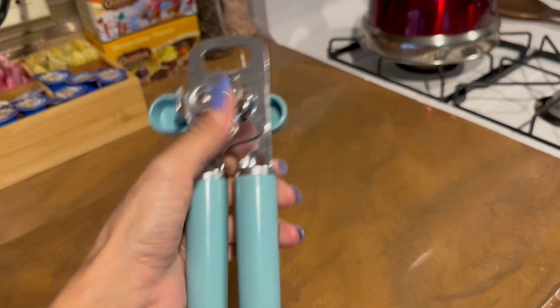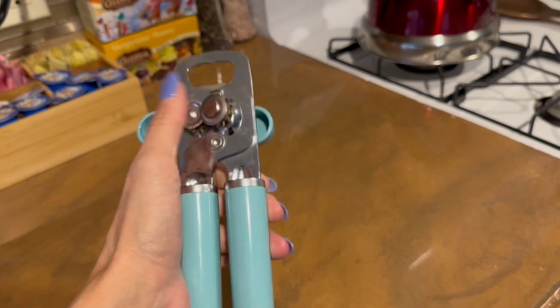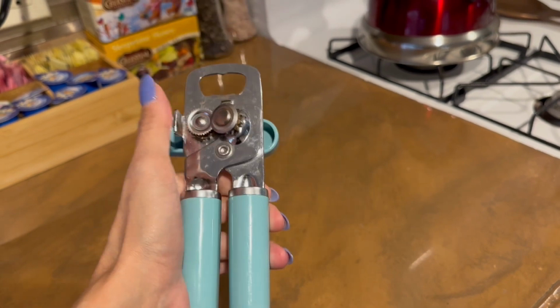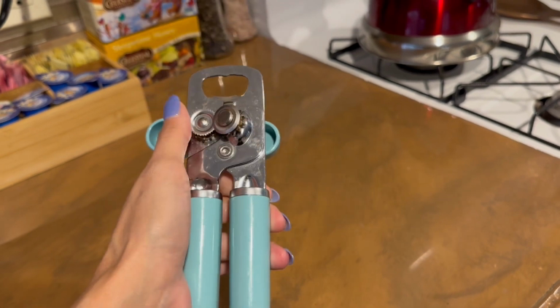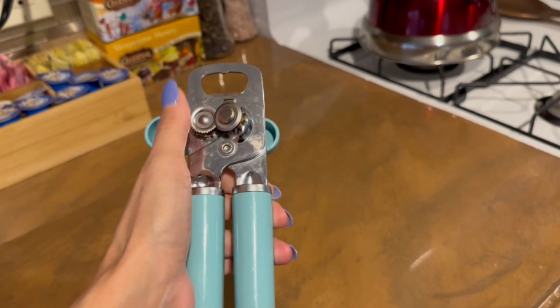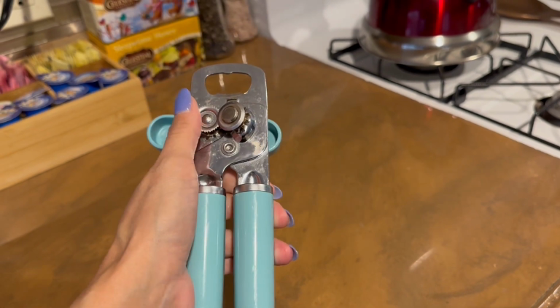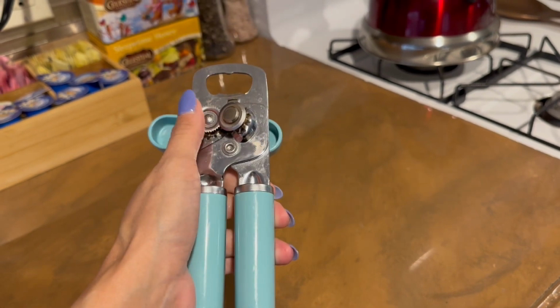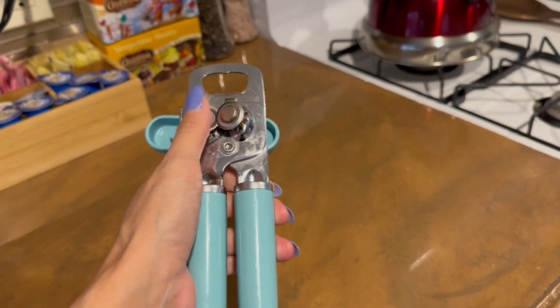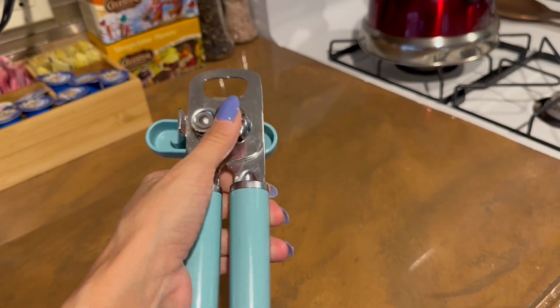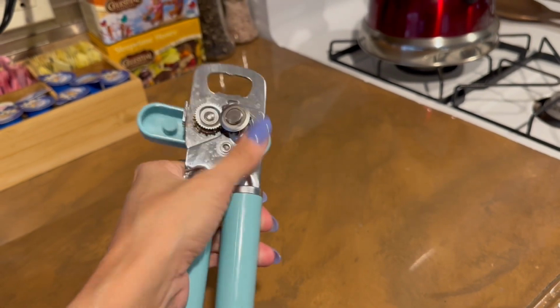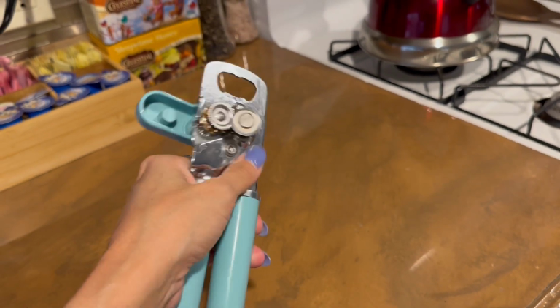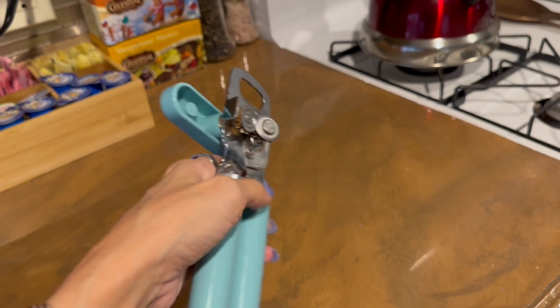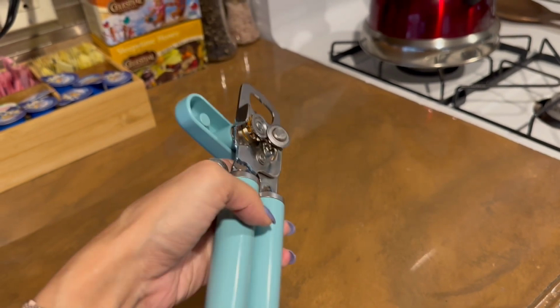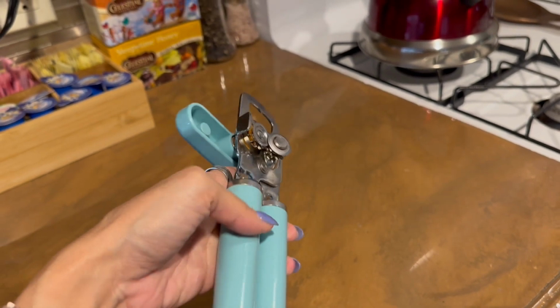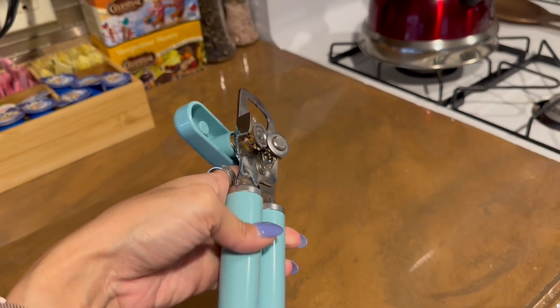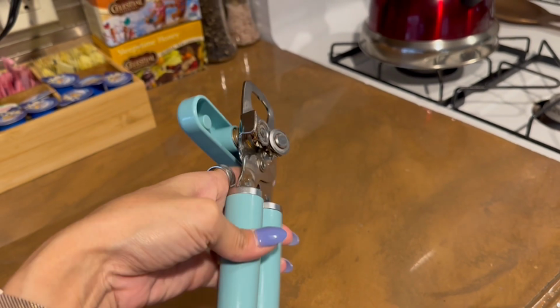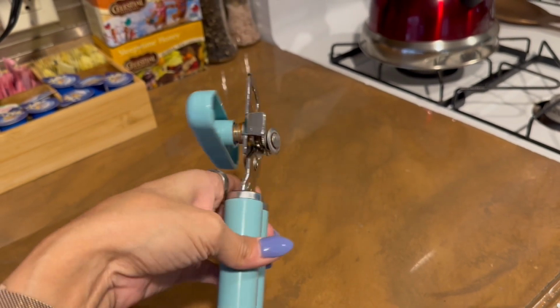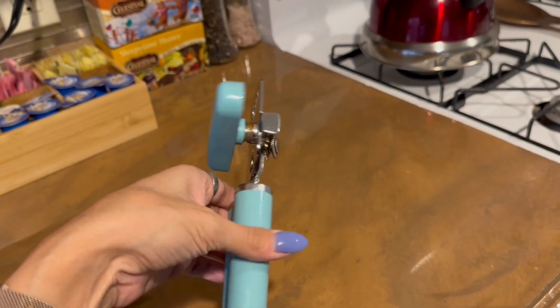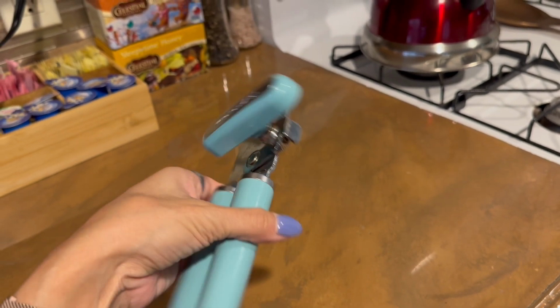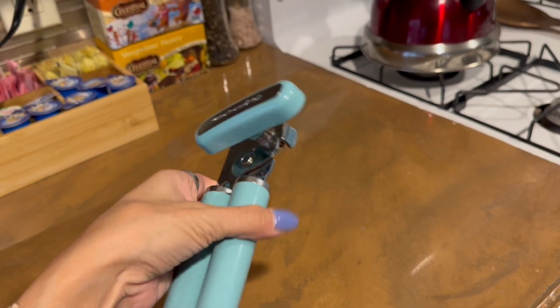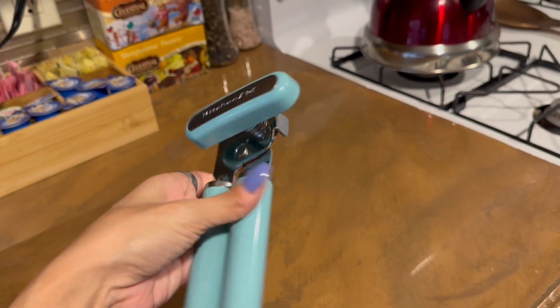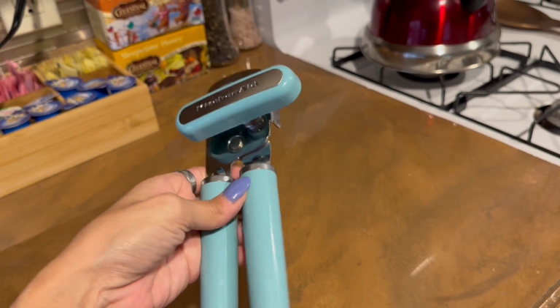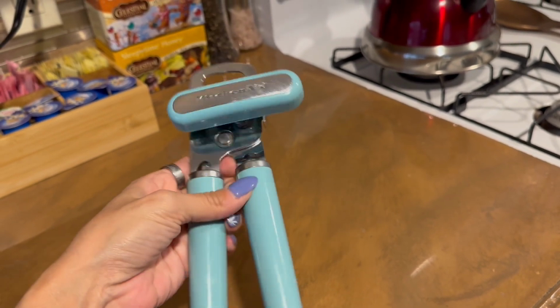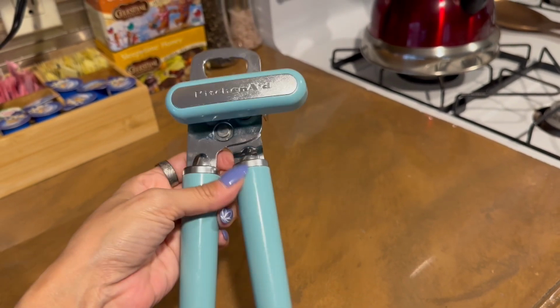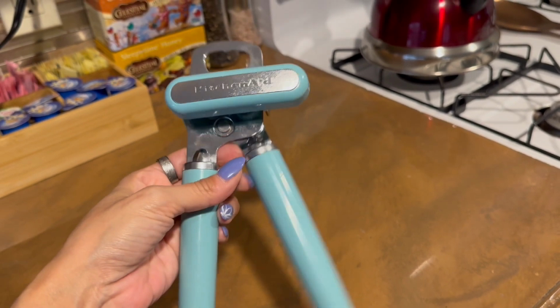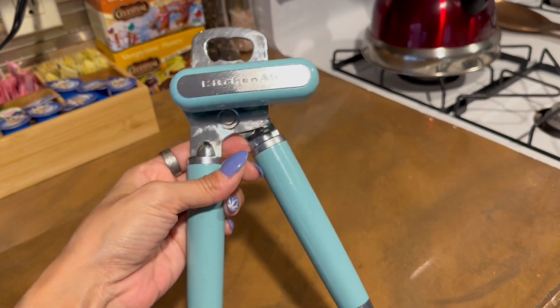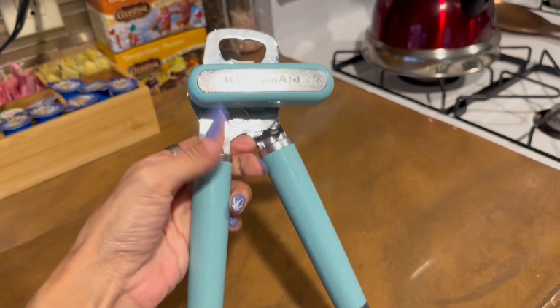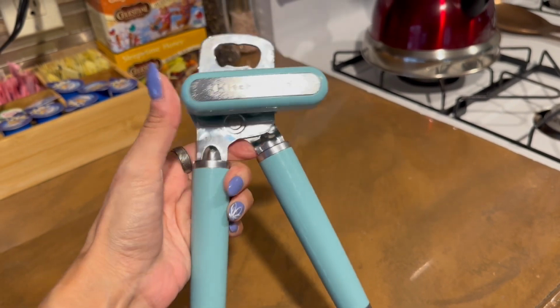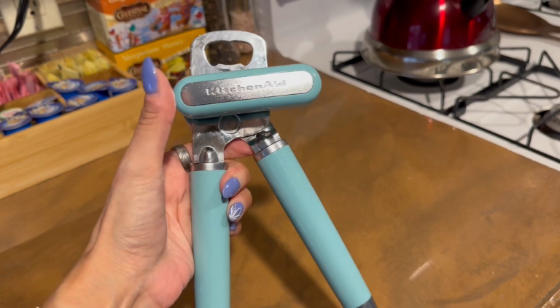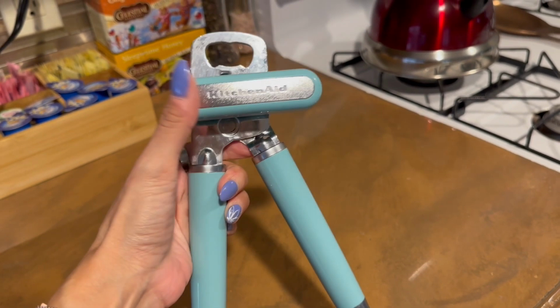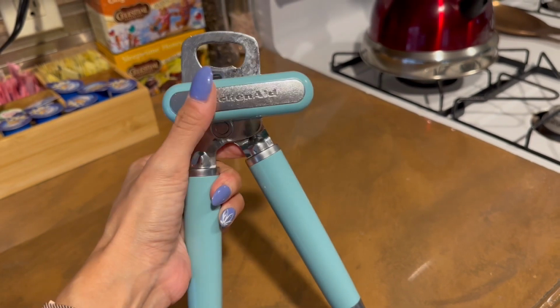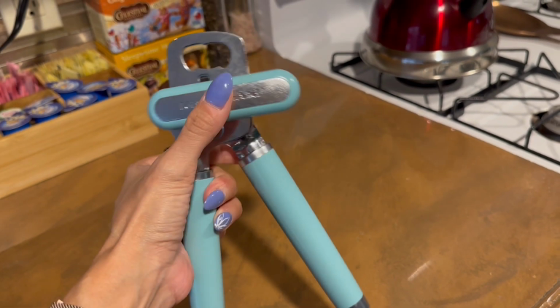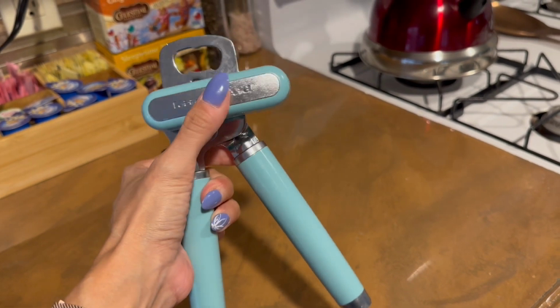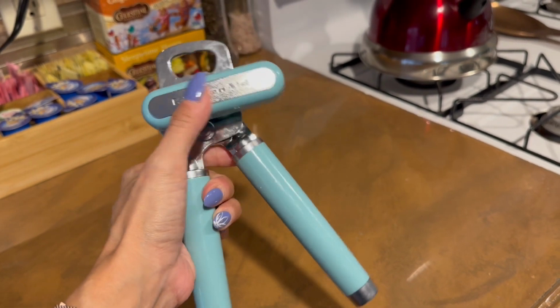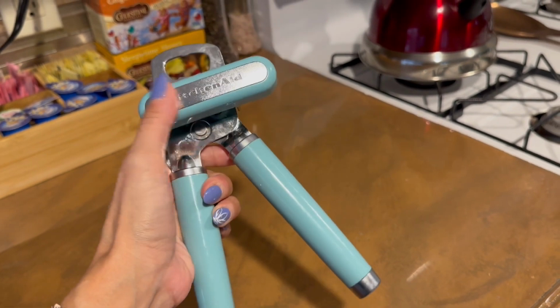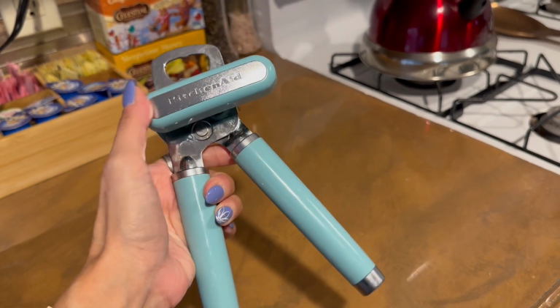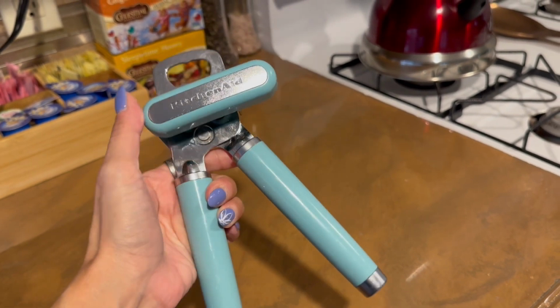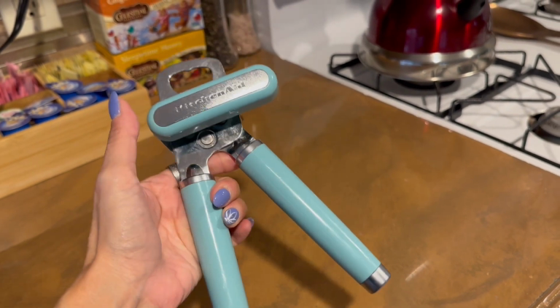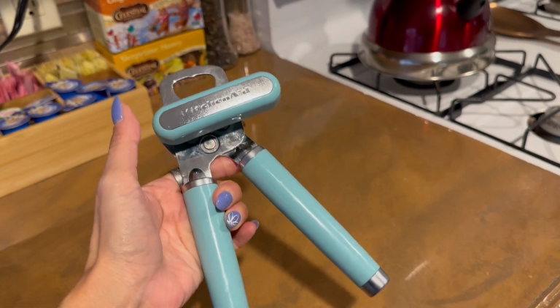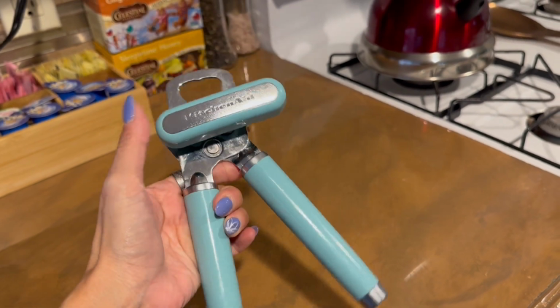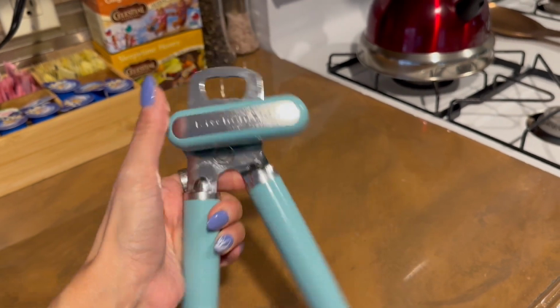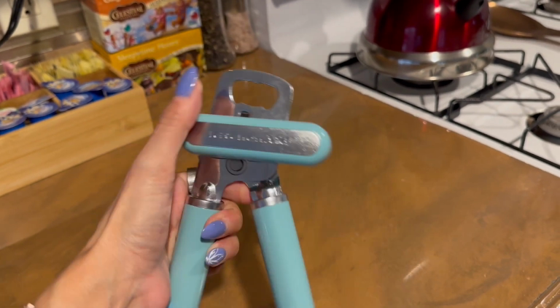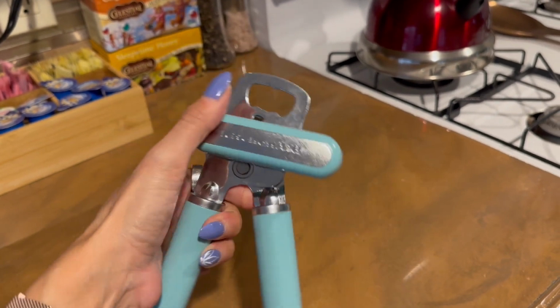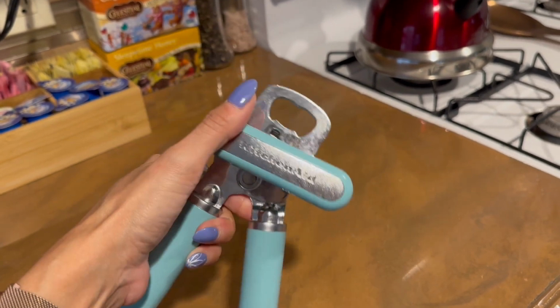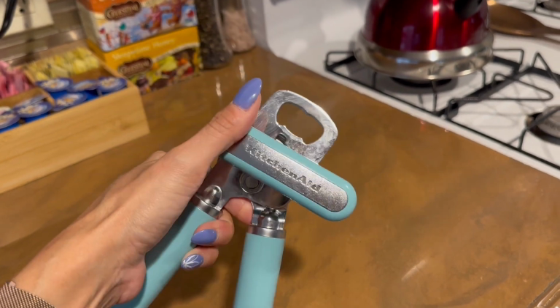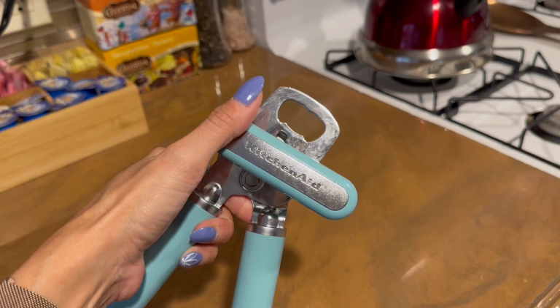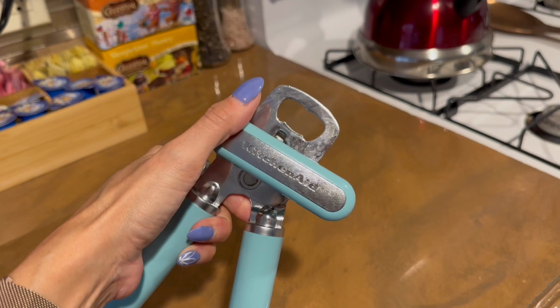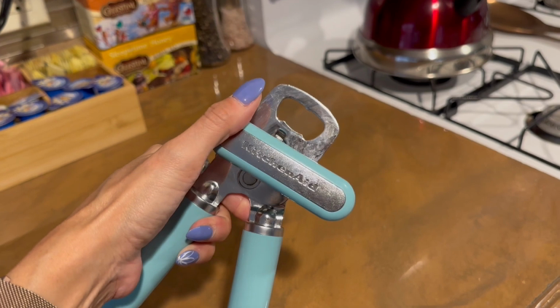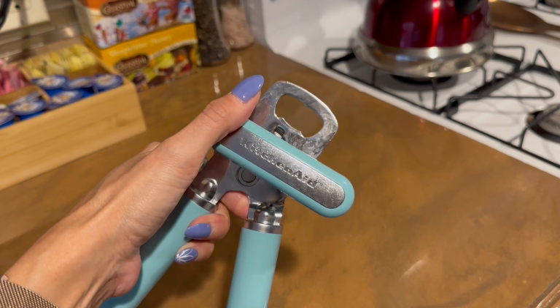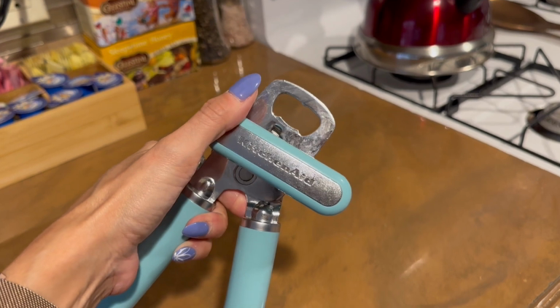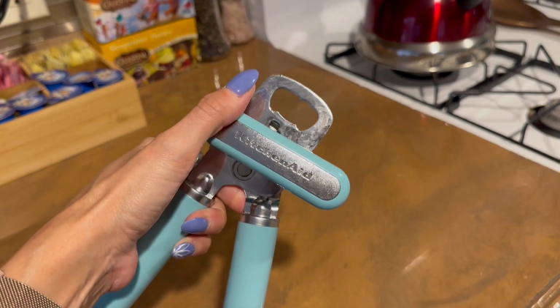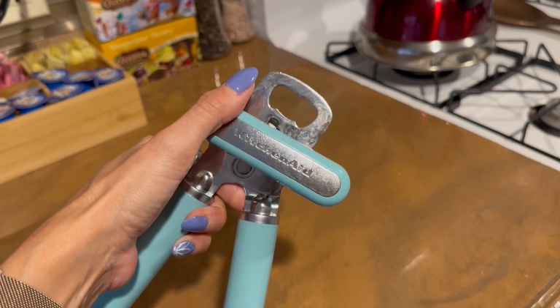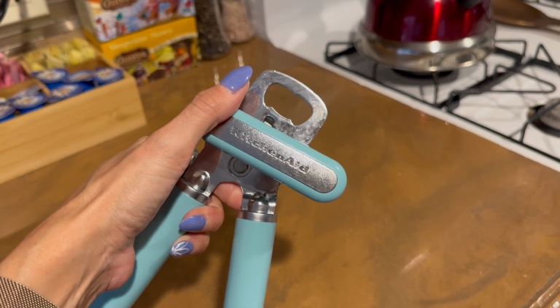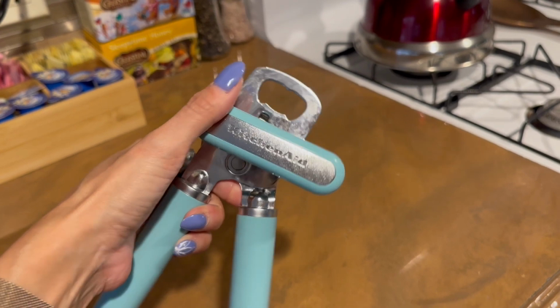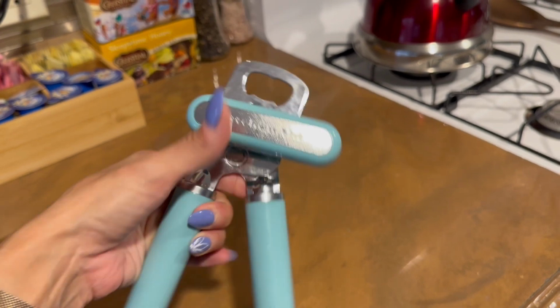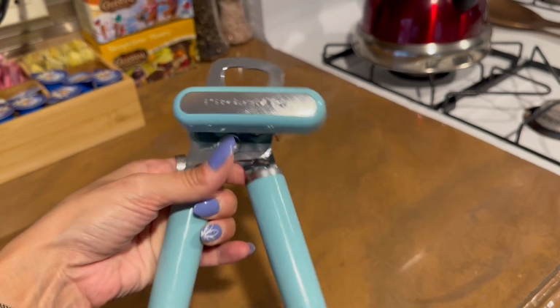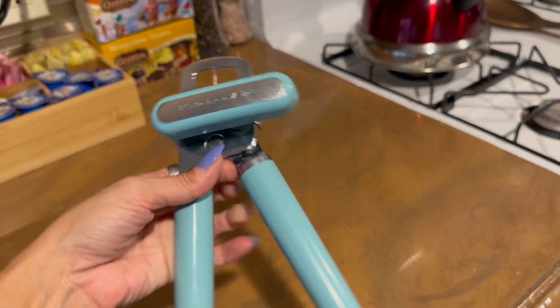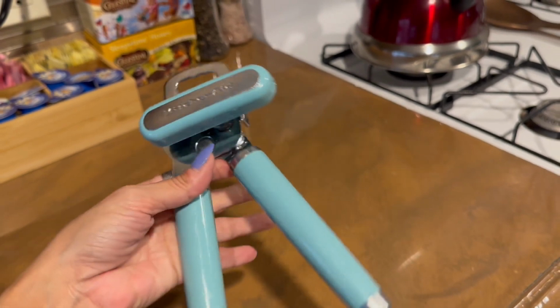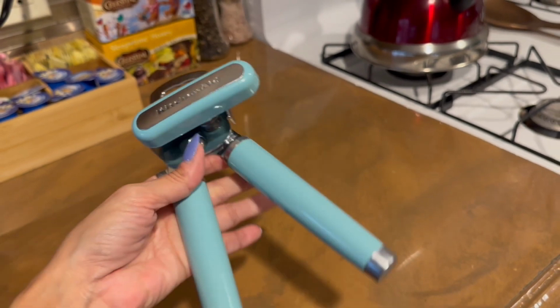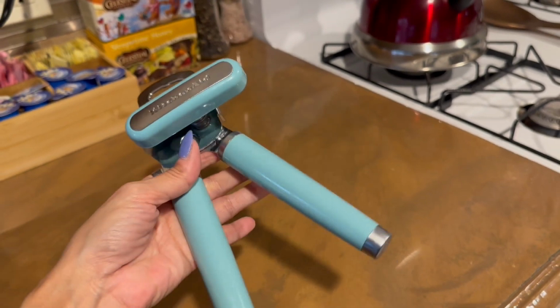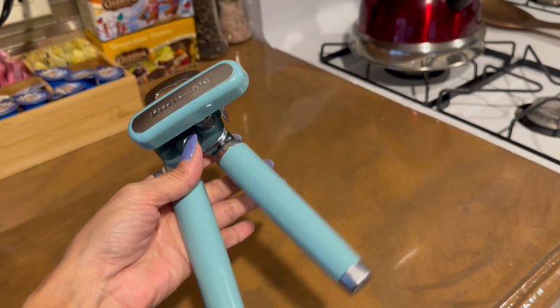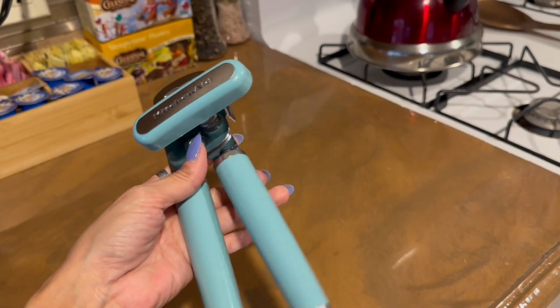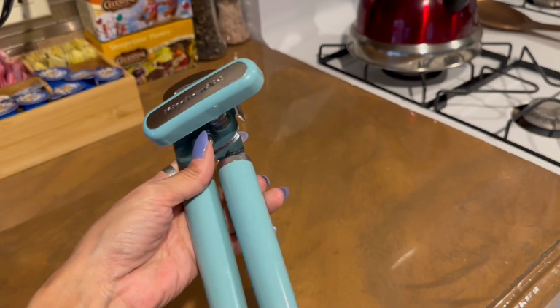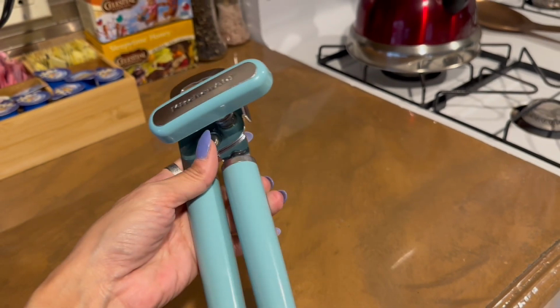As far as operation, it's very easy just to twist. You don't have to put a whole lot of pressure on it, and I love how beautiful the color is on this.